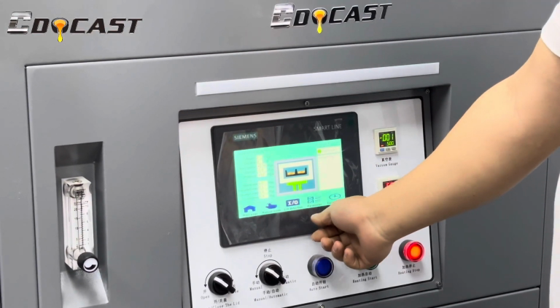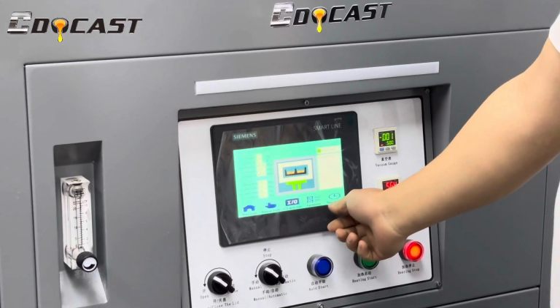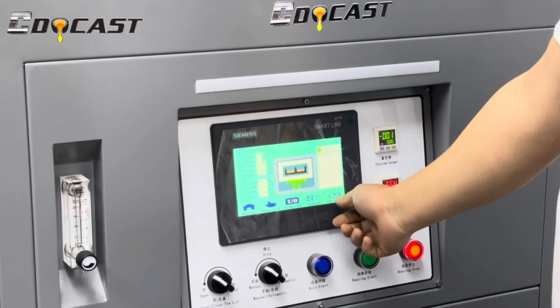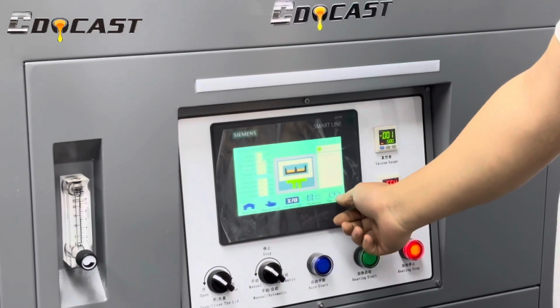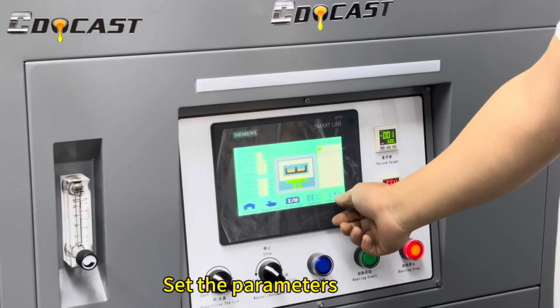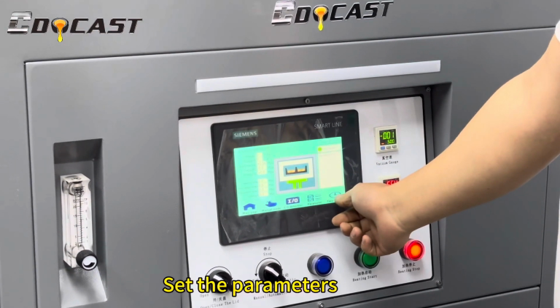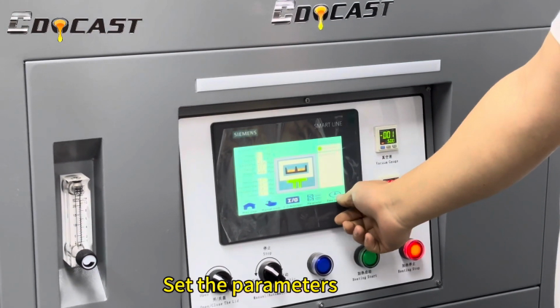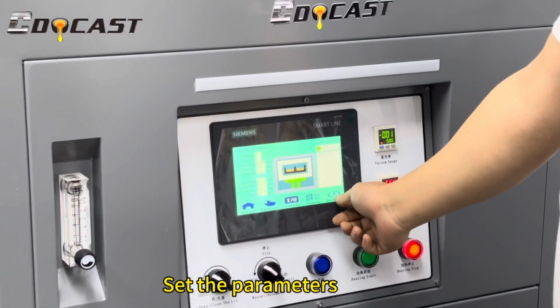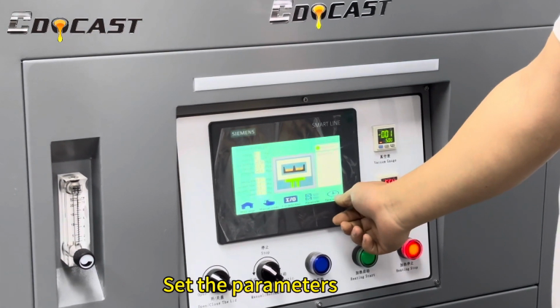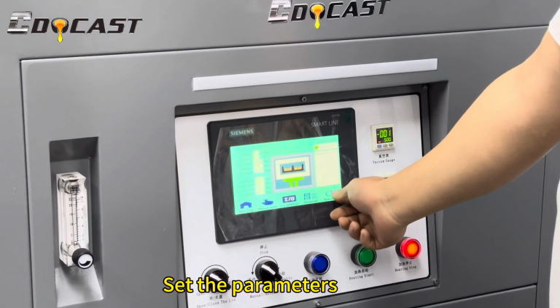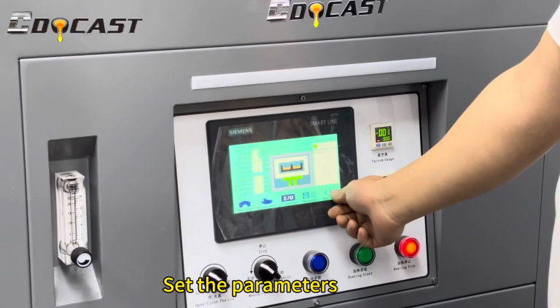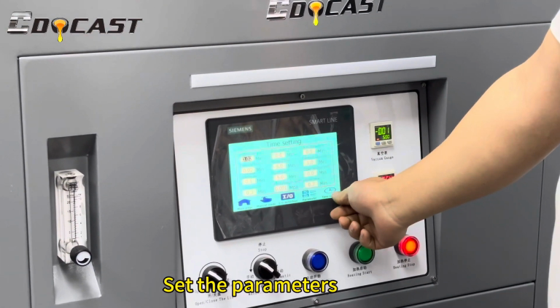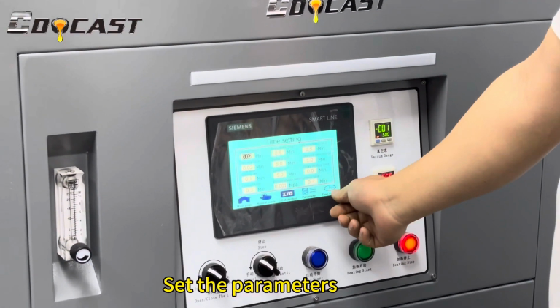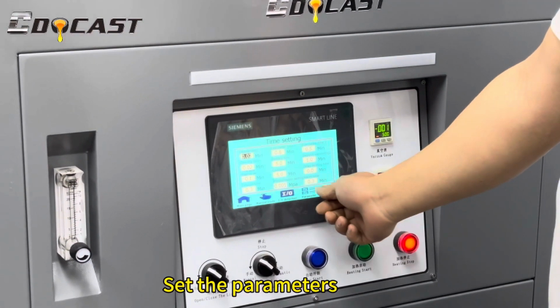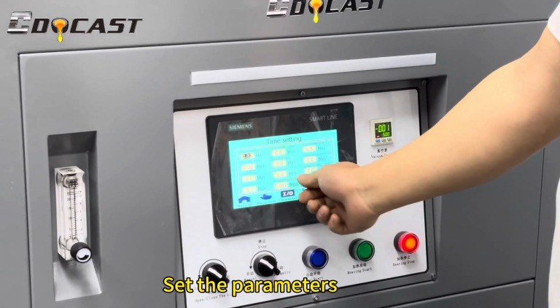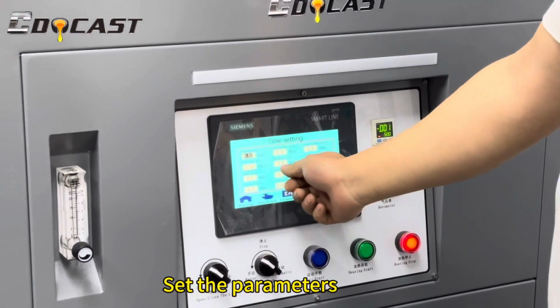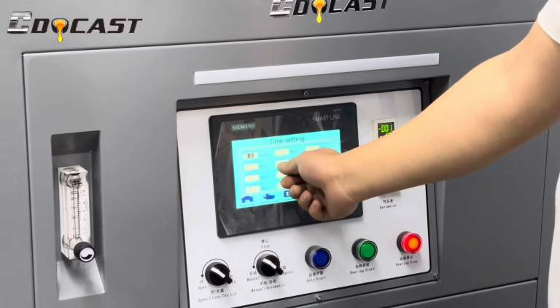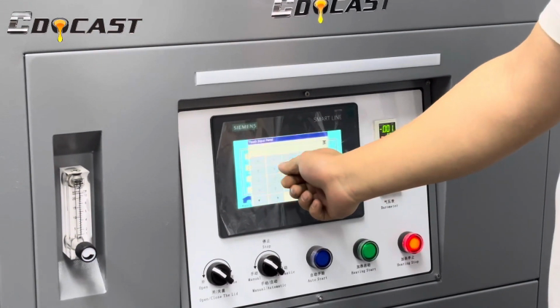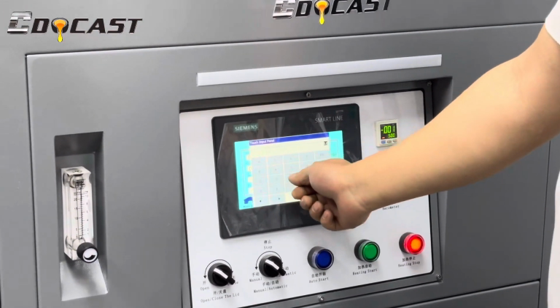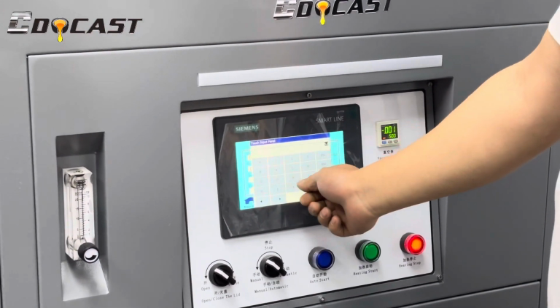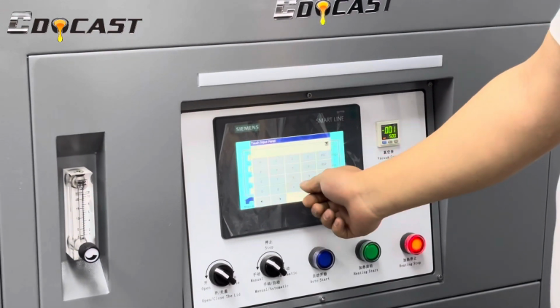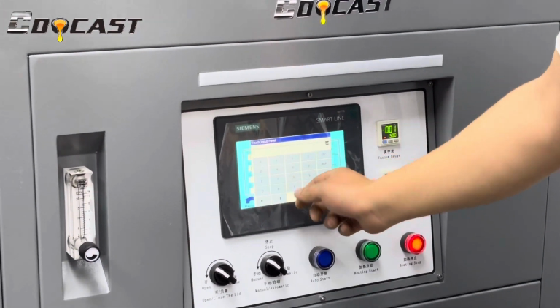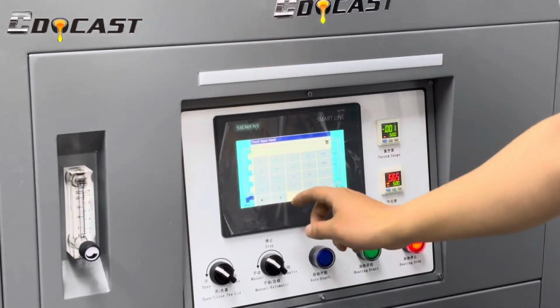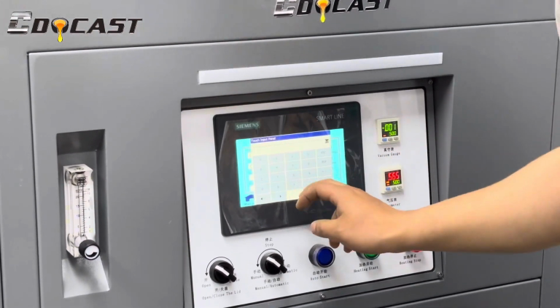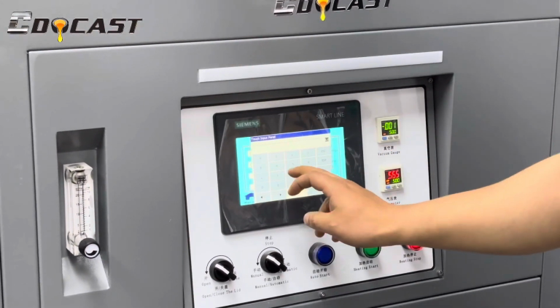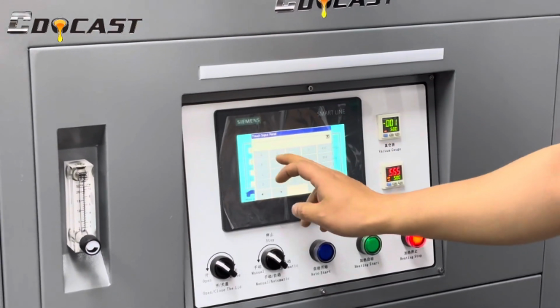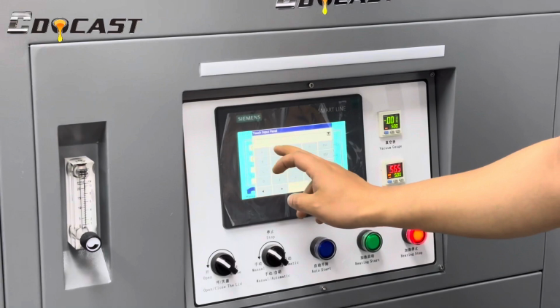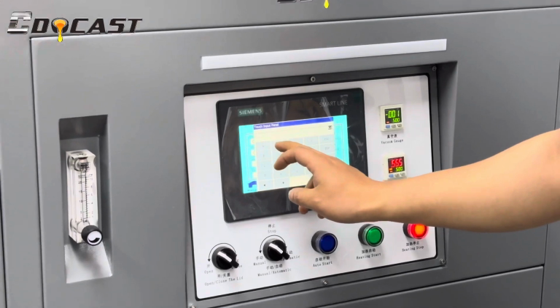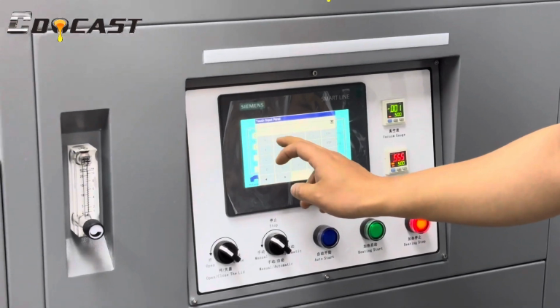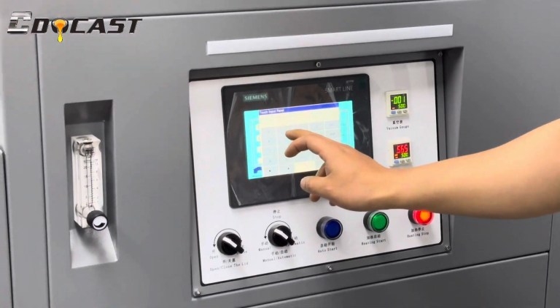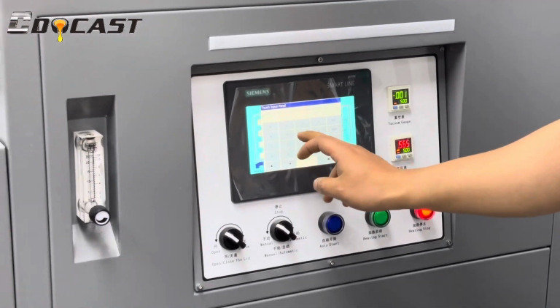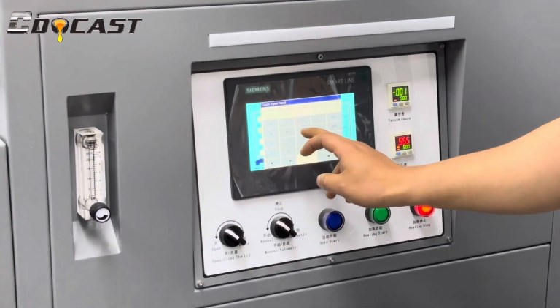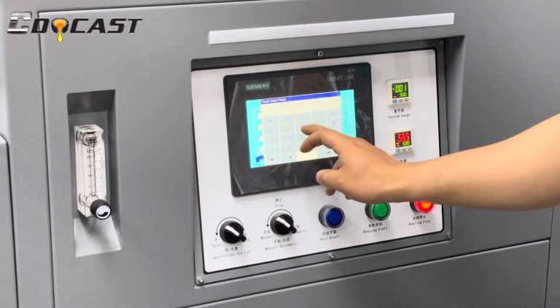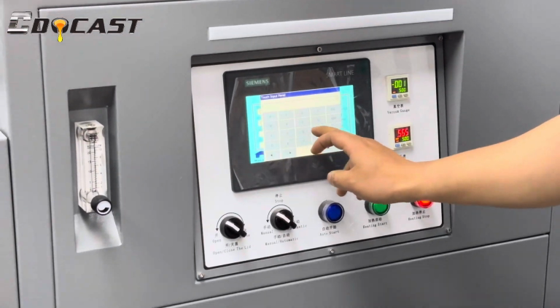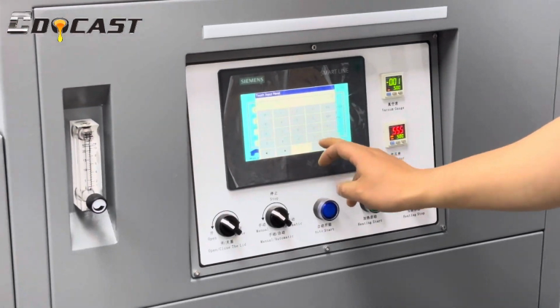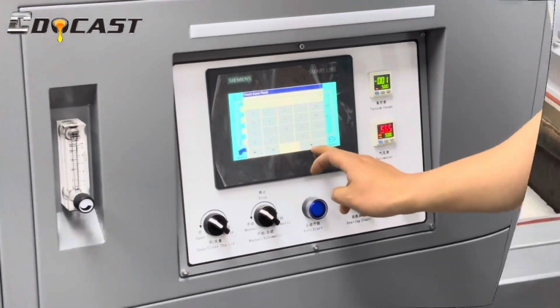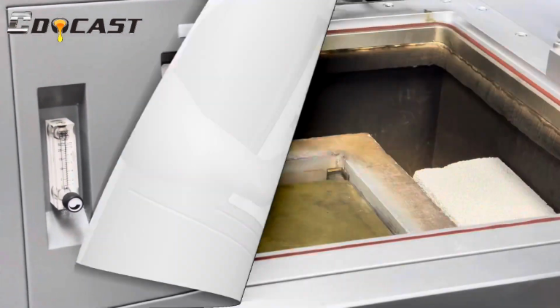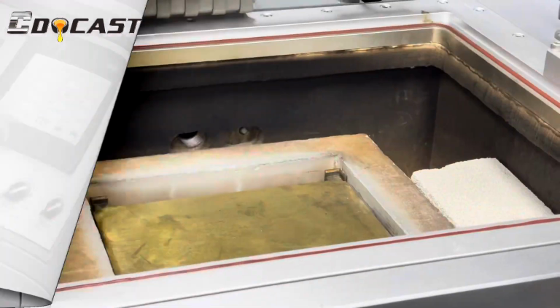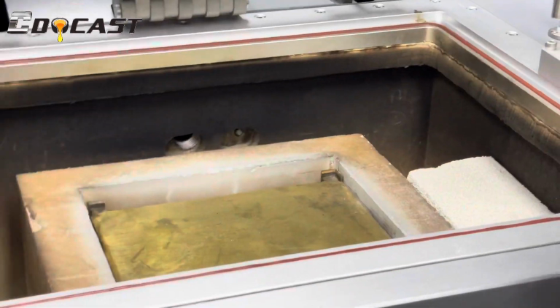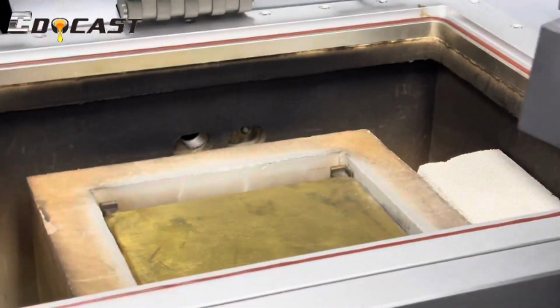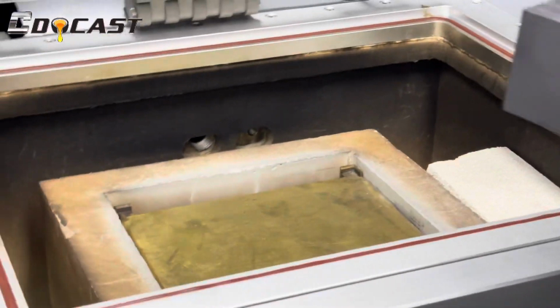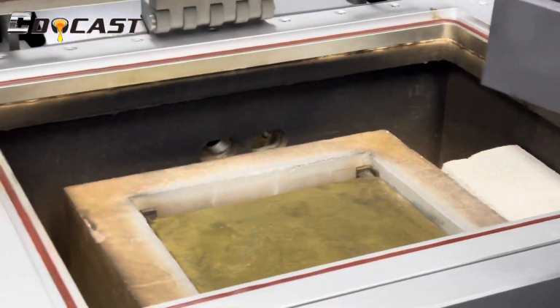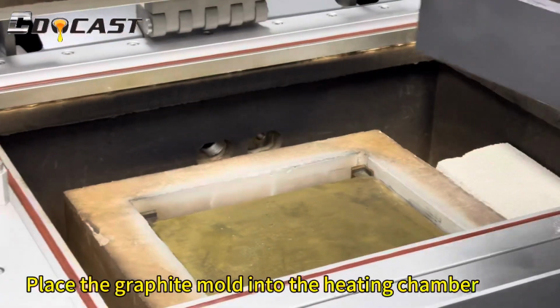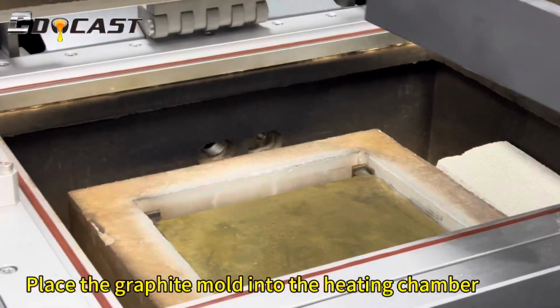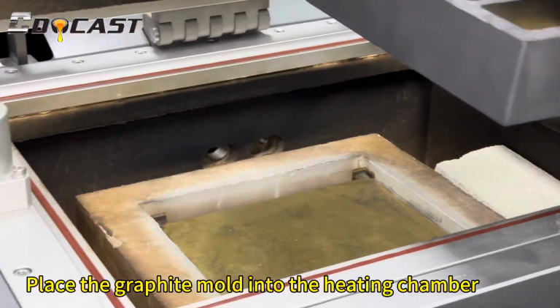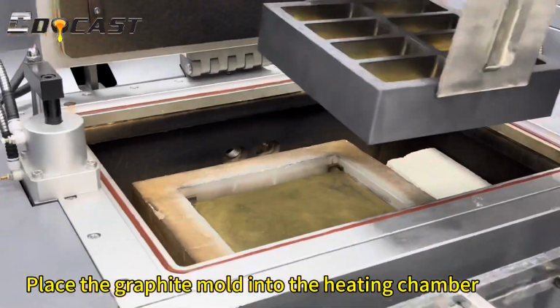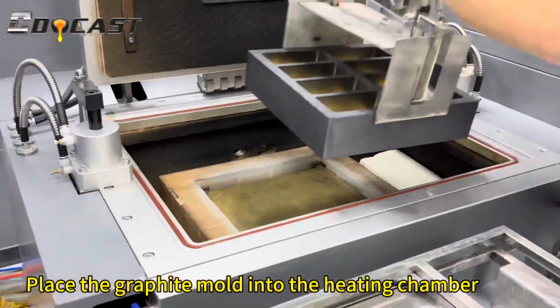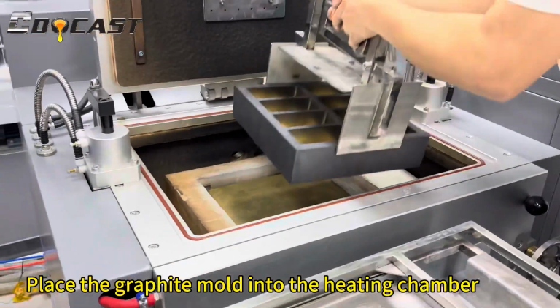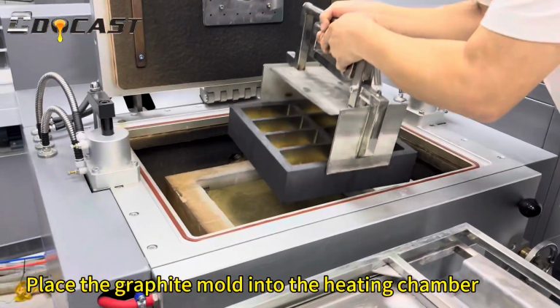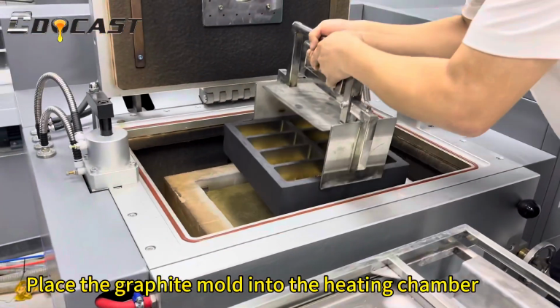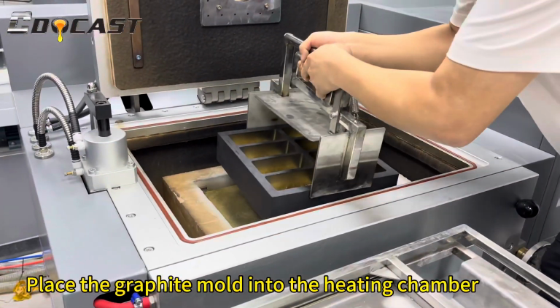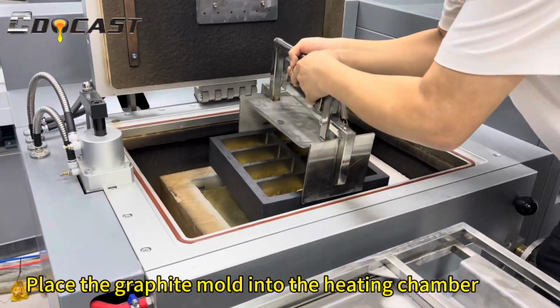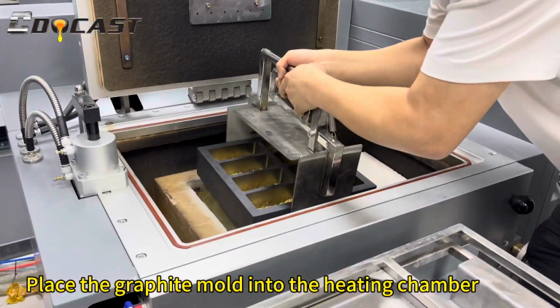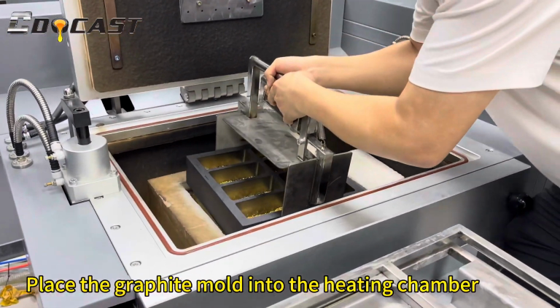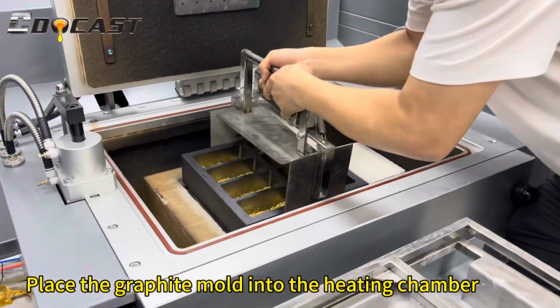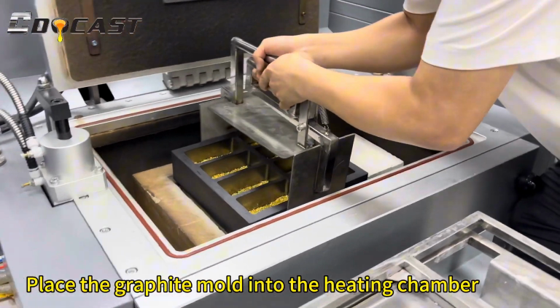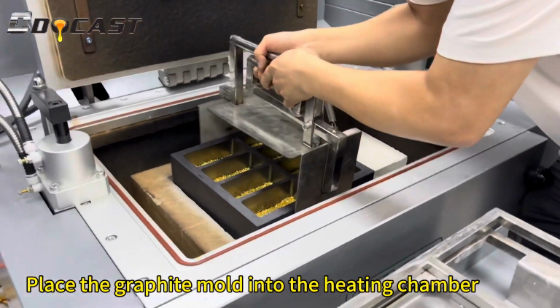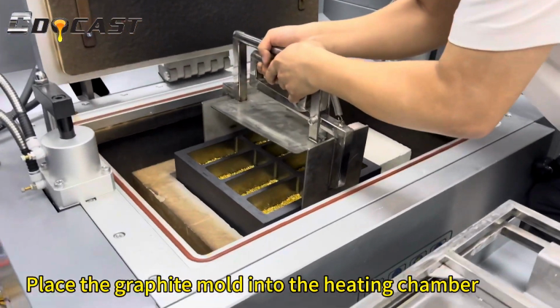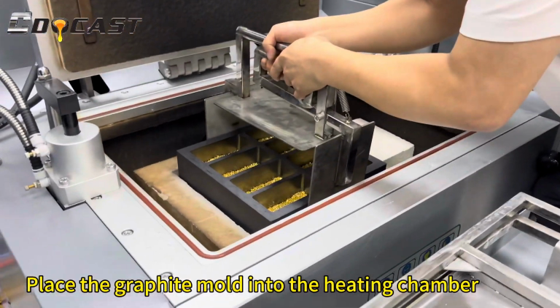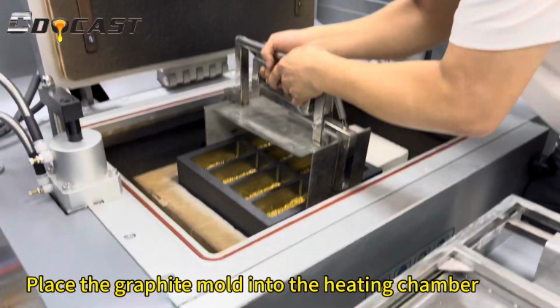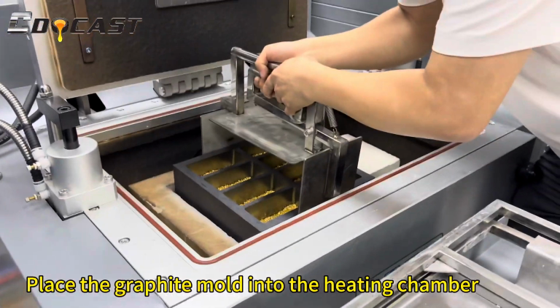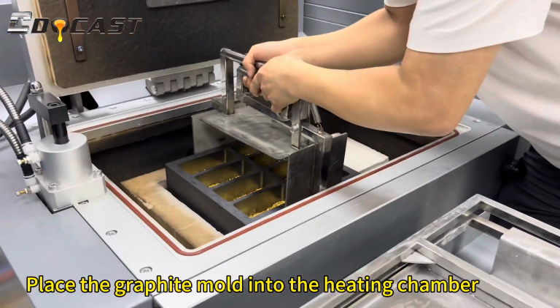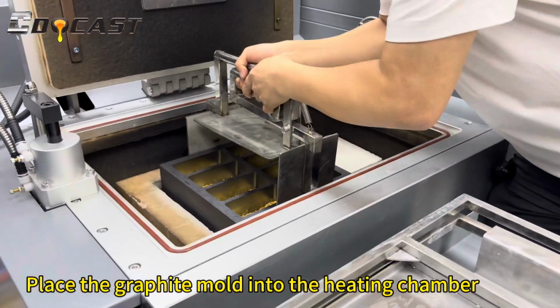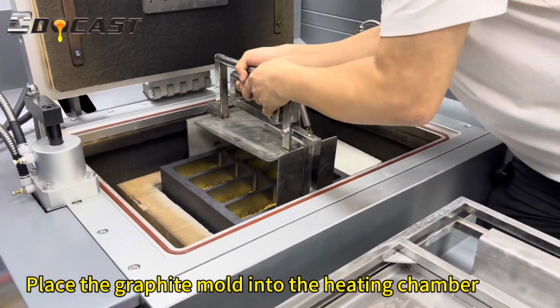Set the parameters, then place the graphite mold into the heating chamber.